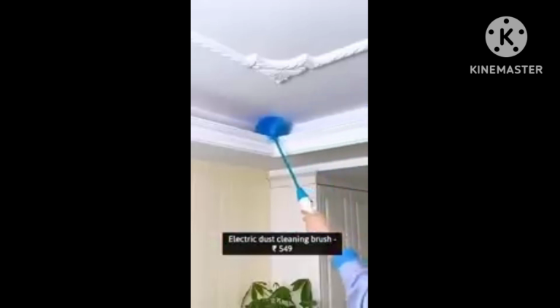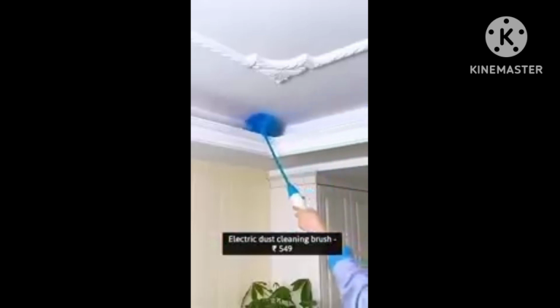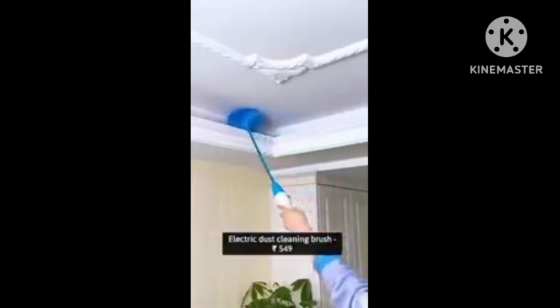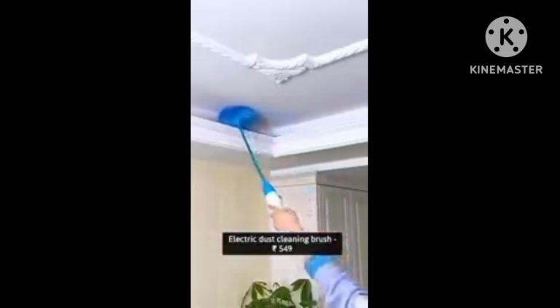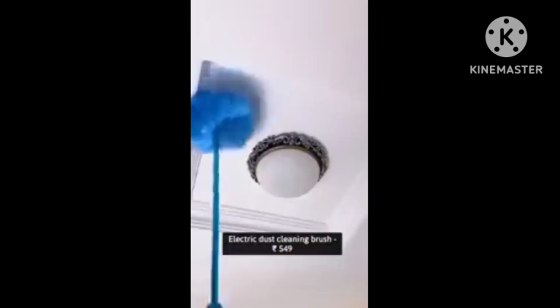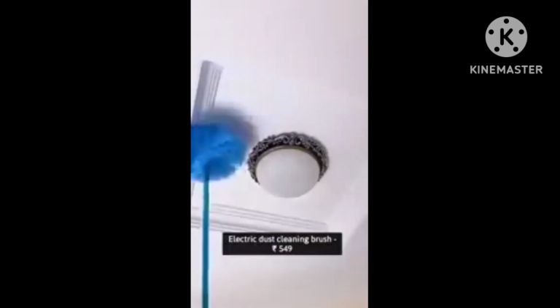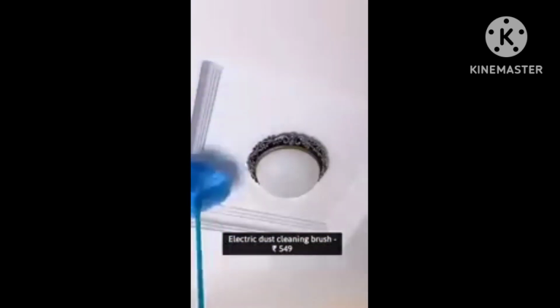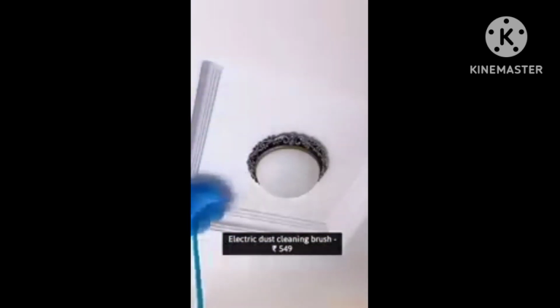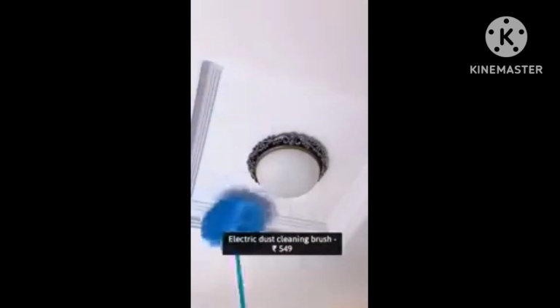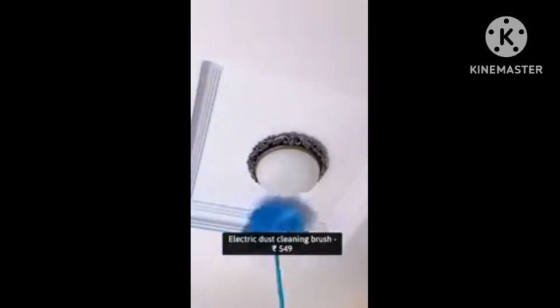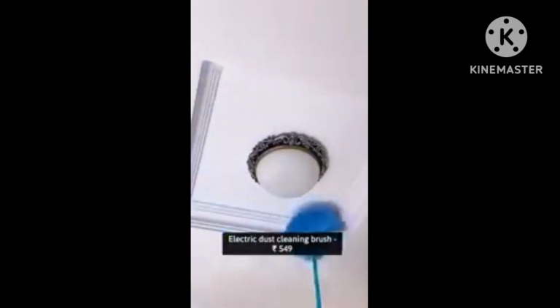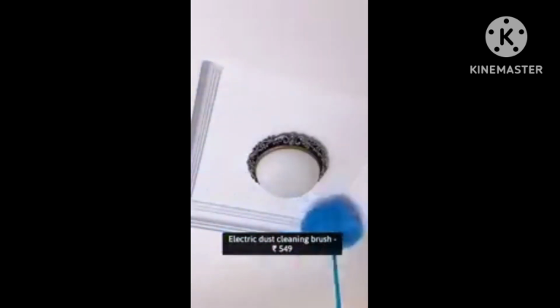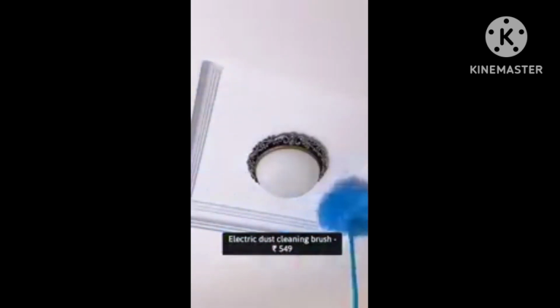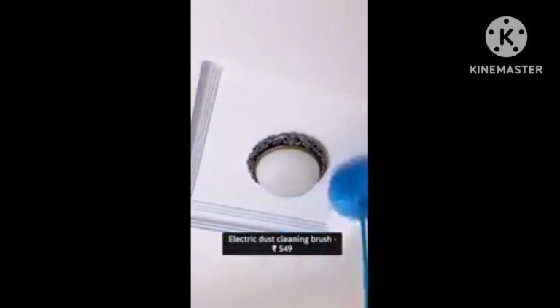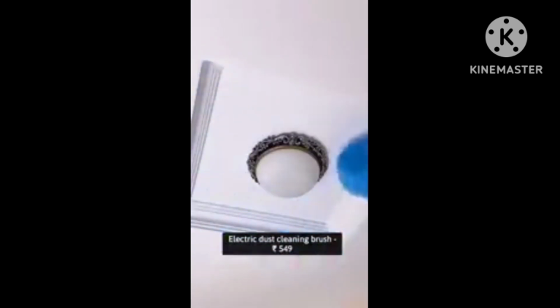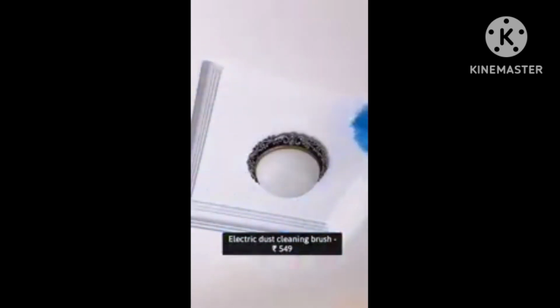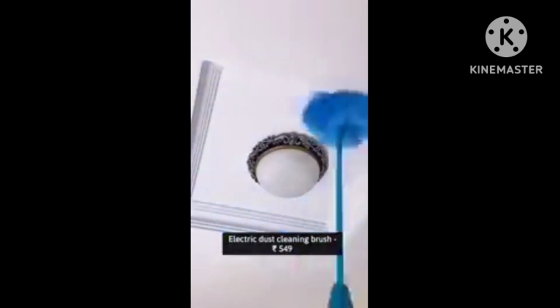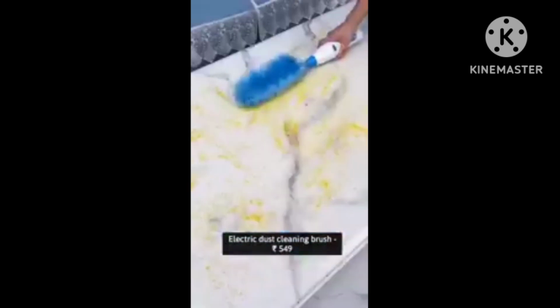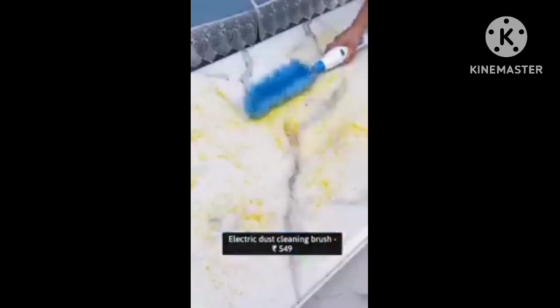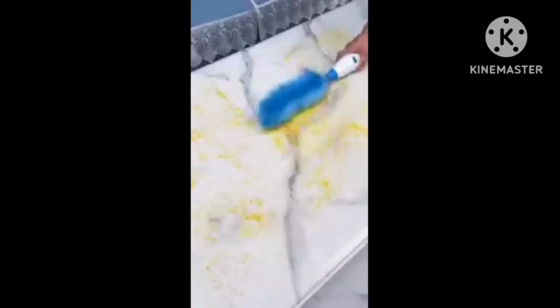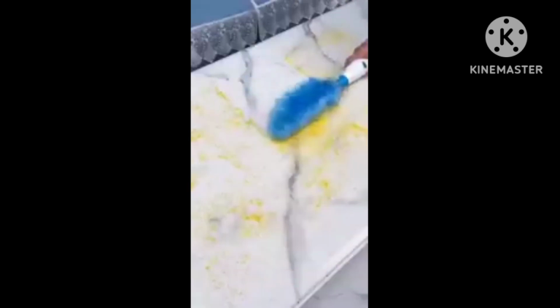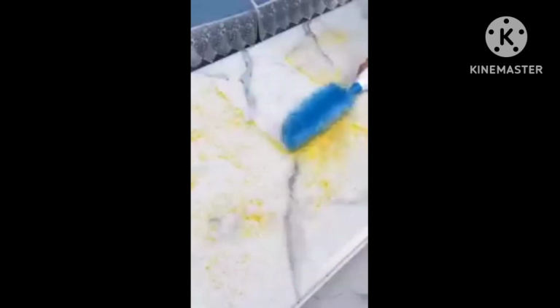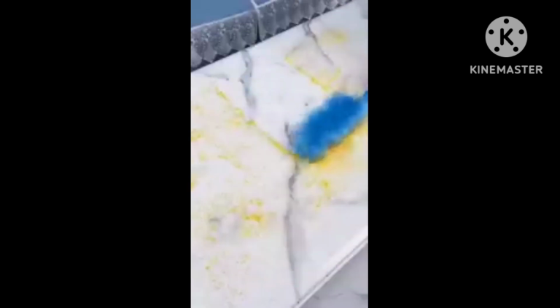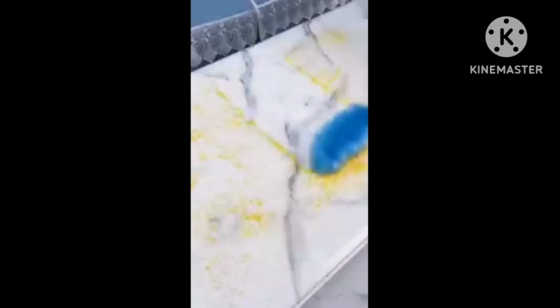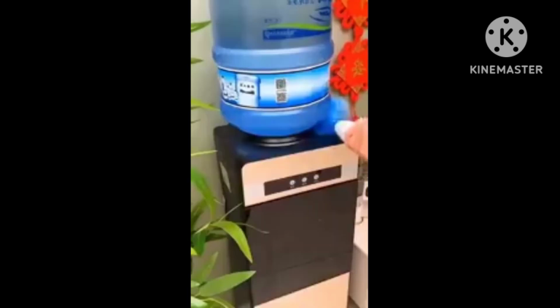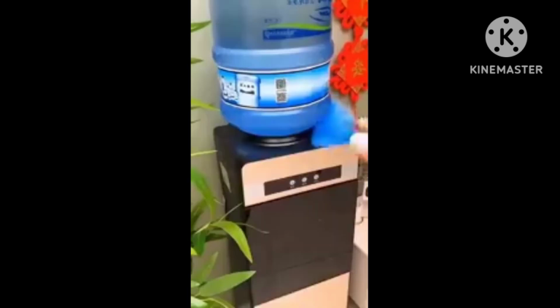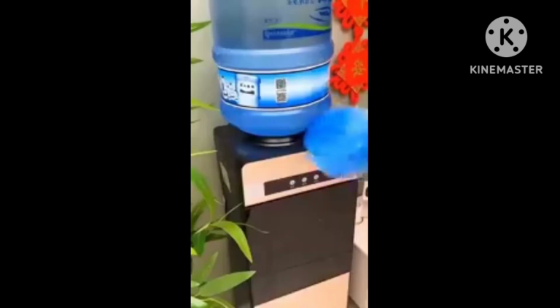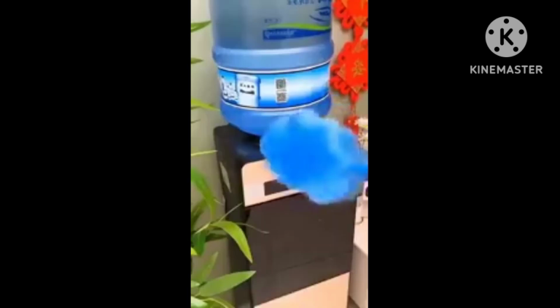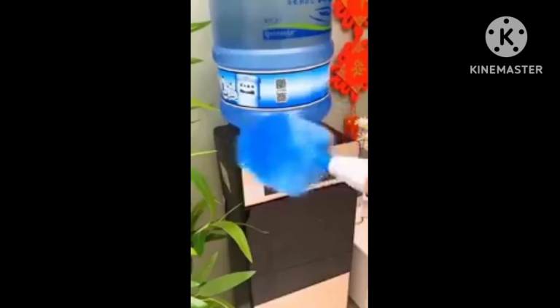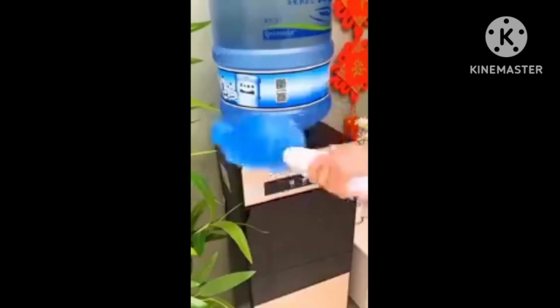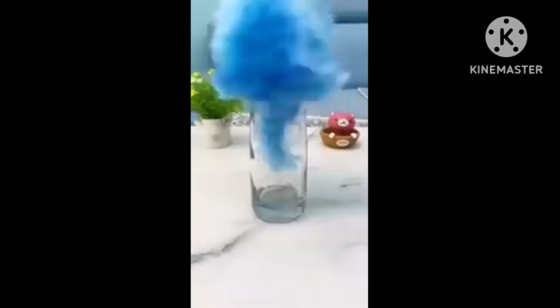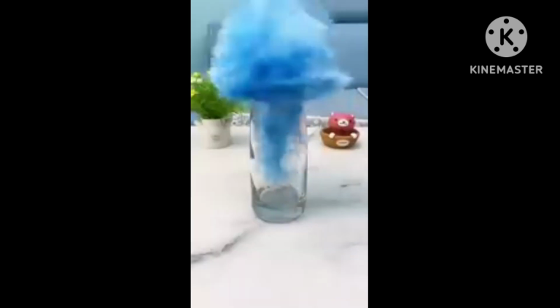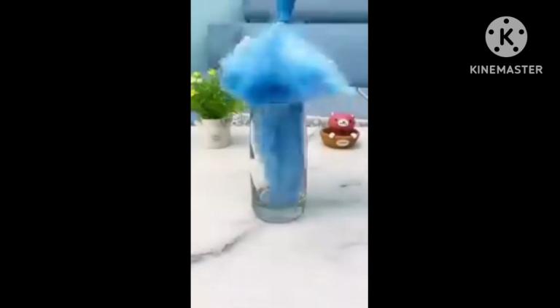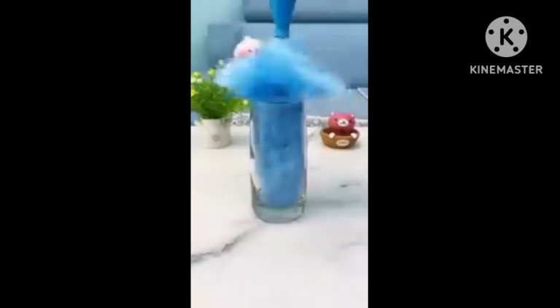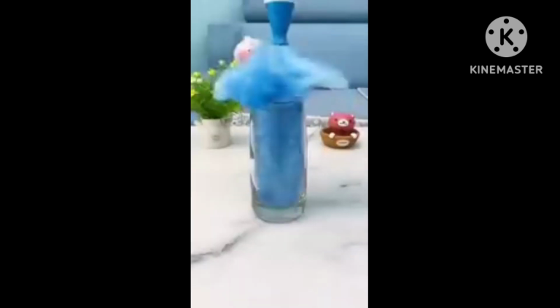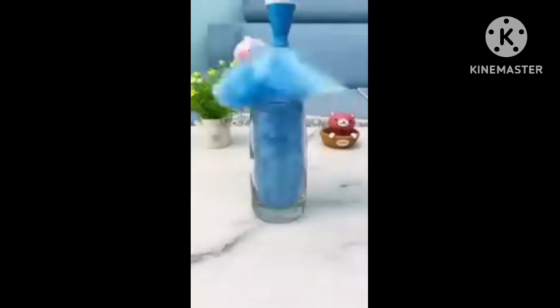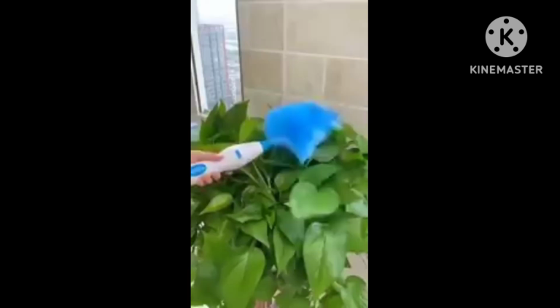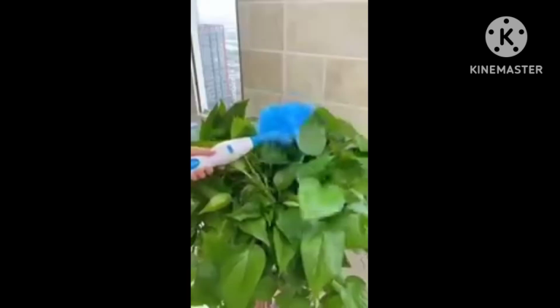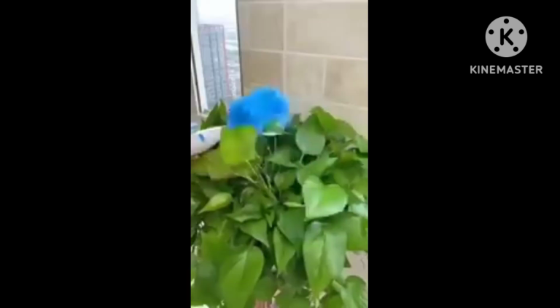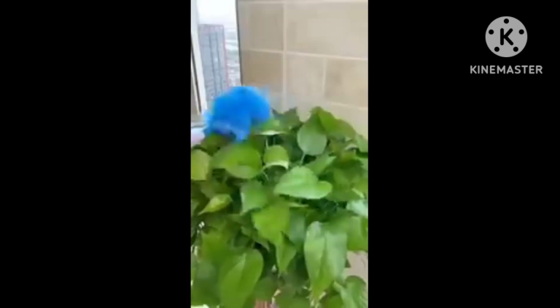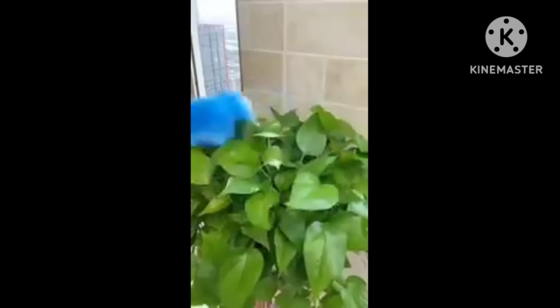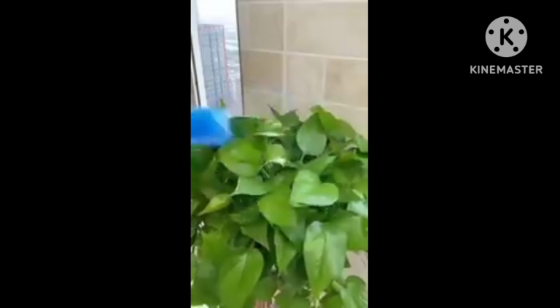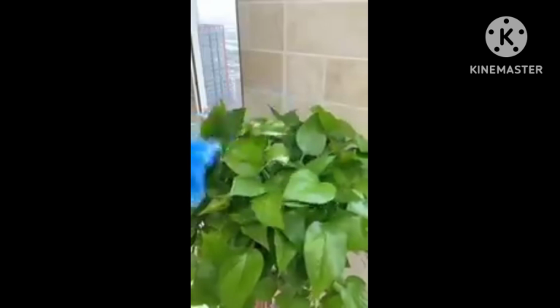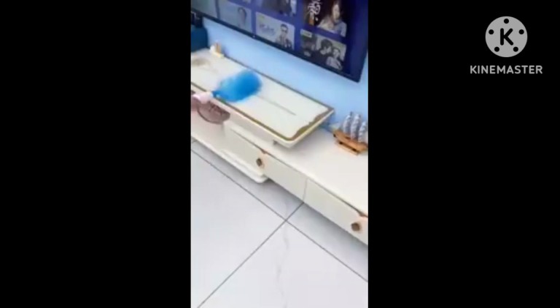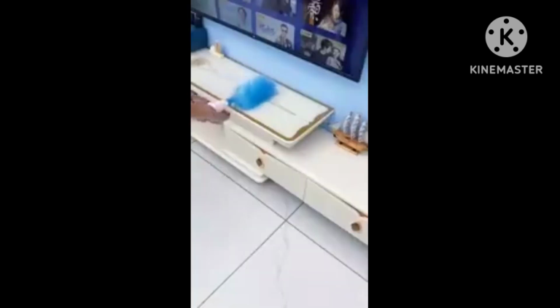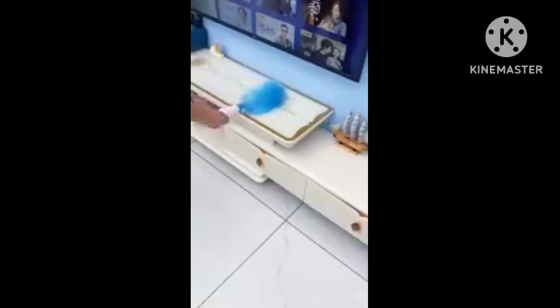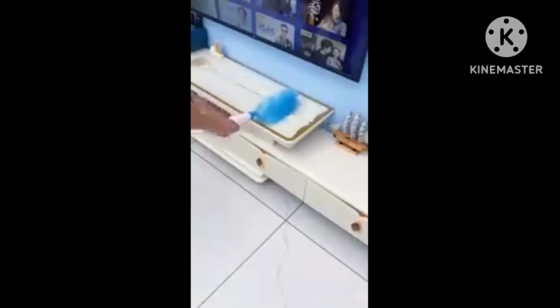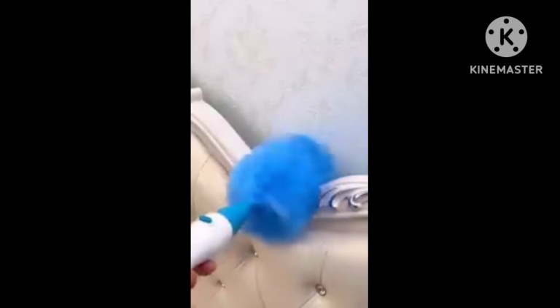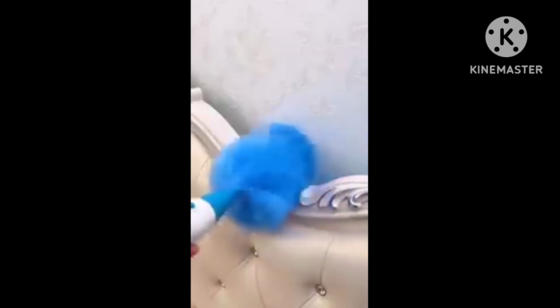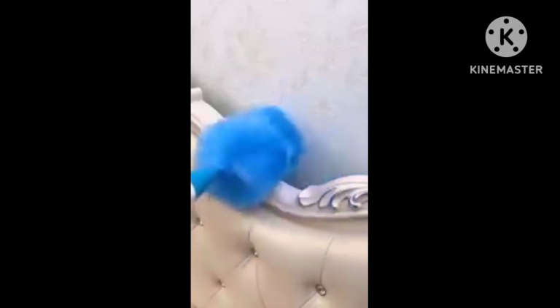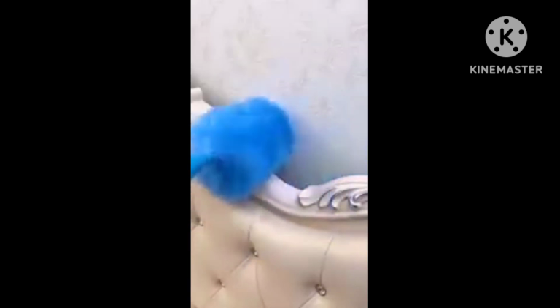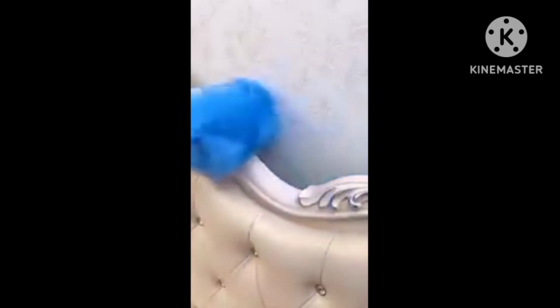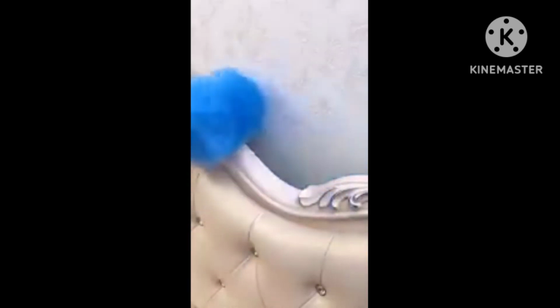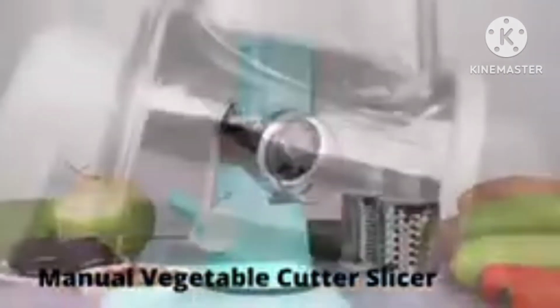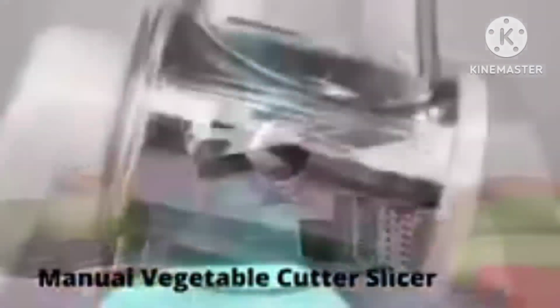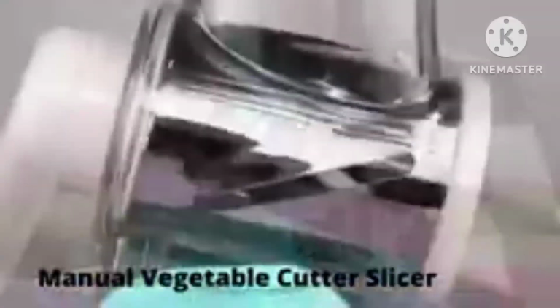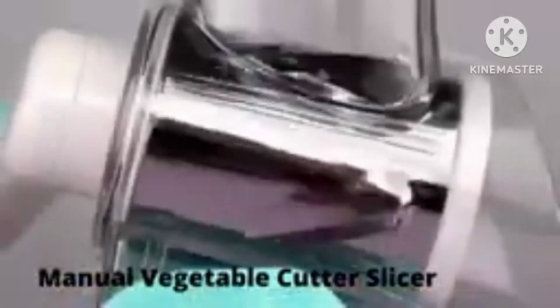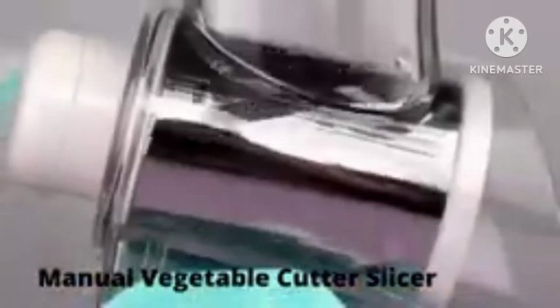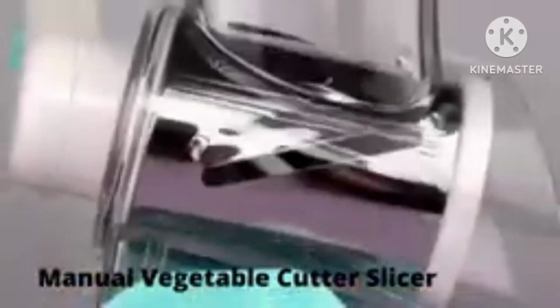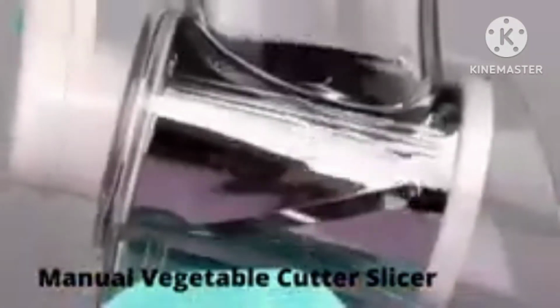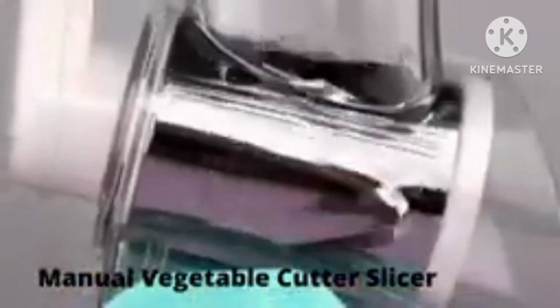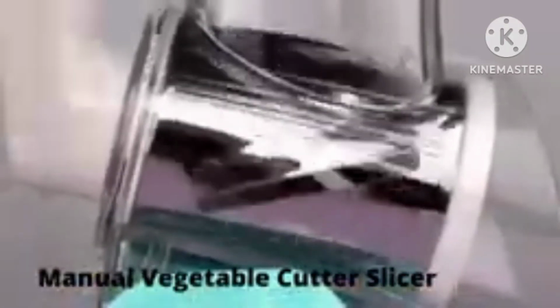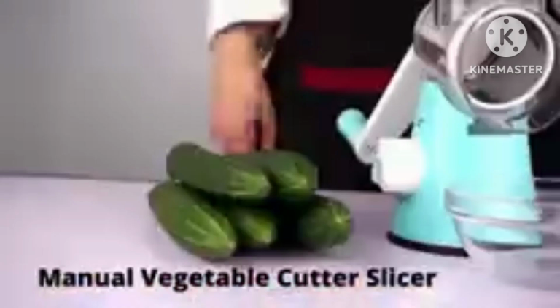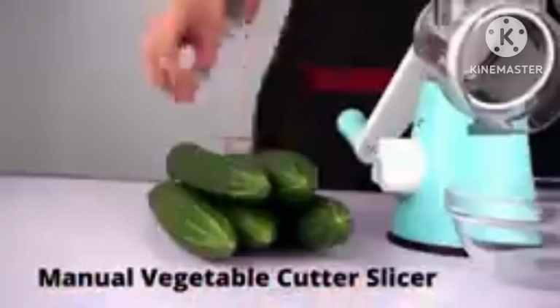Next is an electric cleaning brush. This is a must-have product for dusting and should definitely be in your home. It is available at a very good discount.